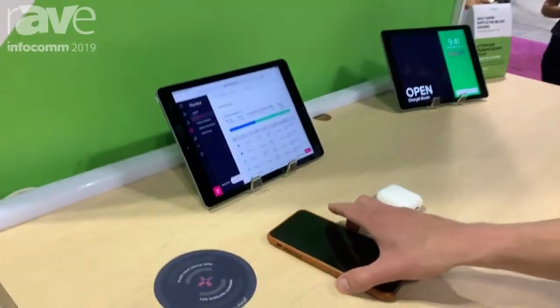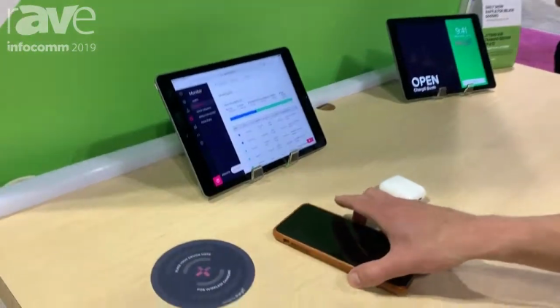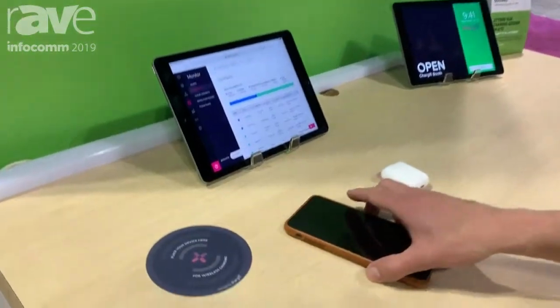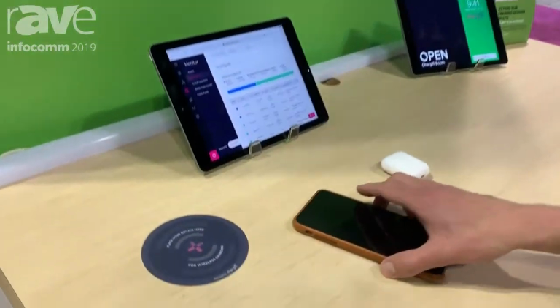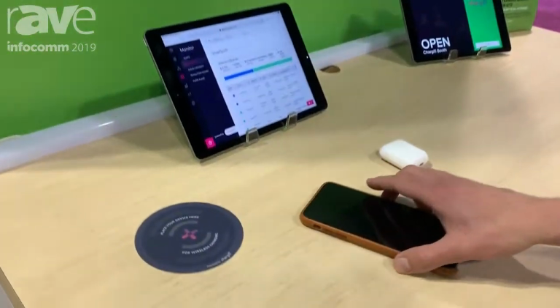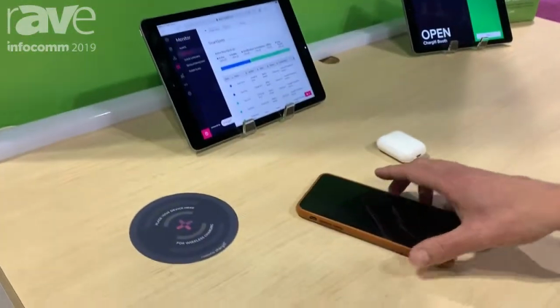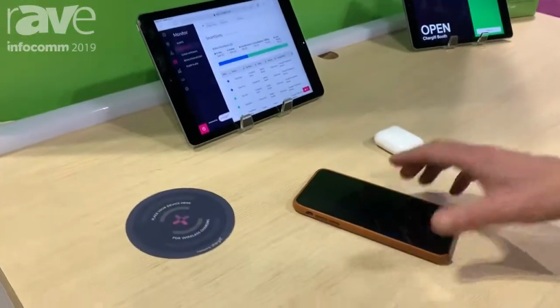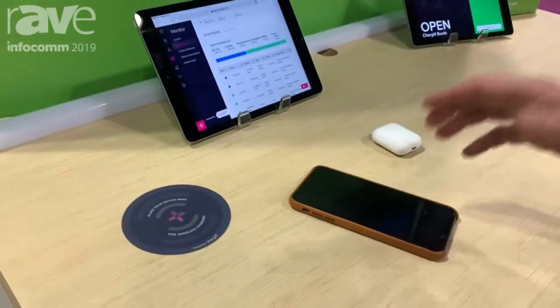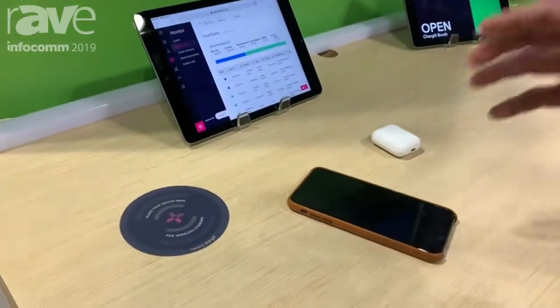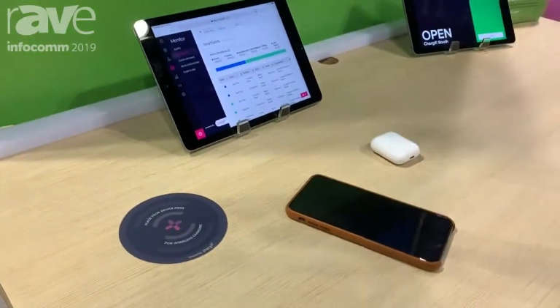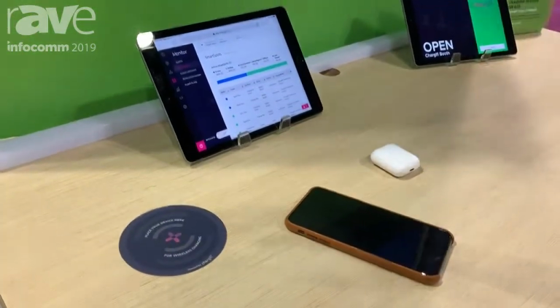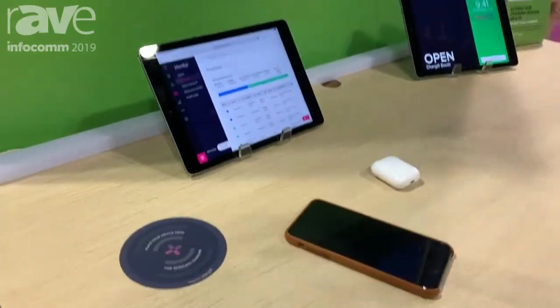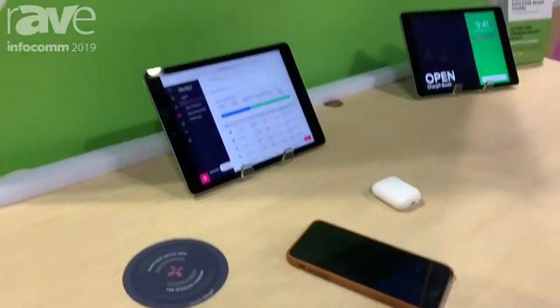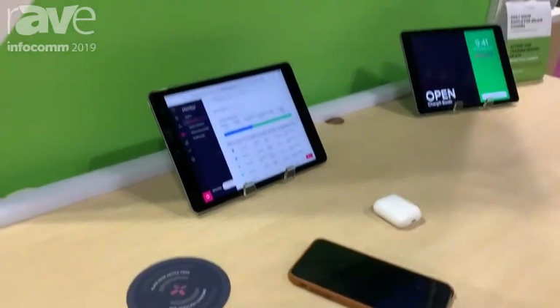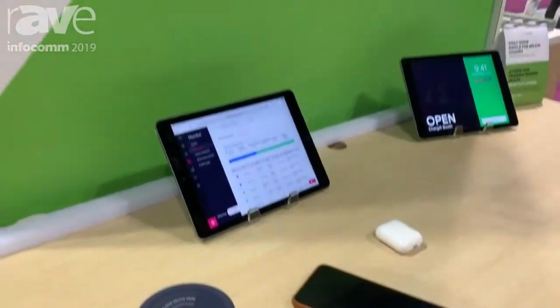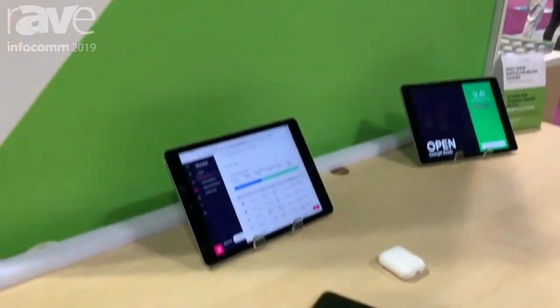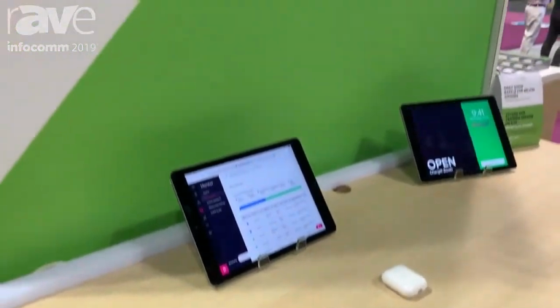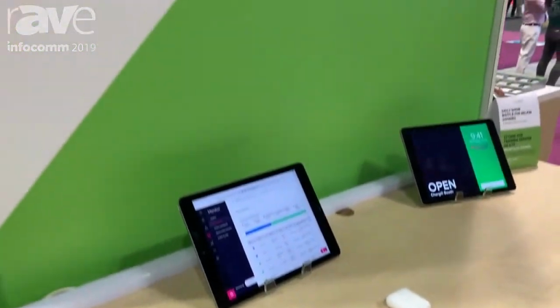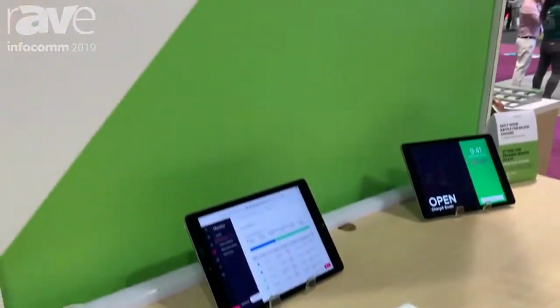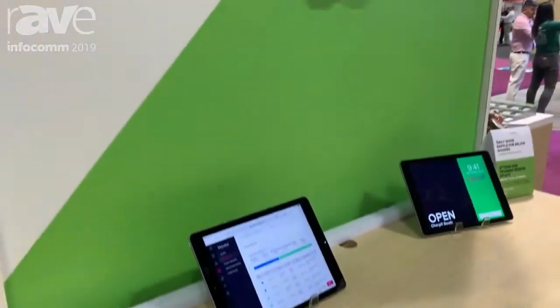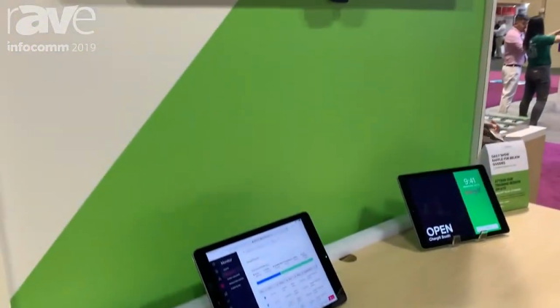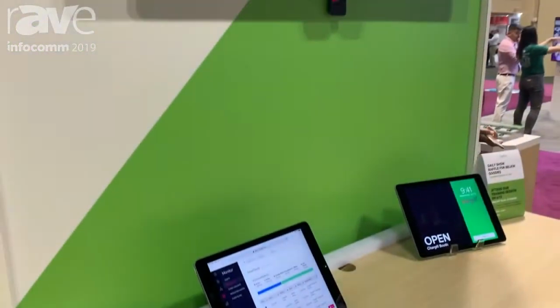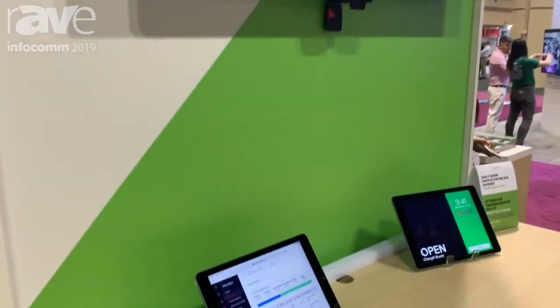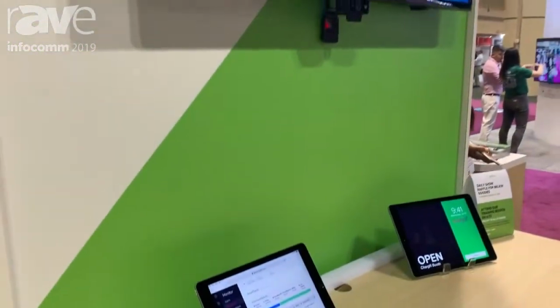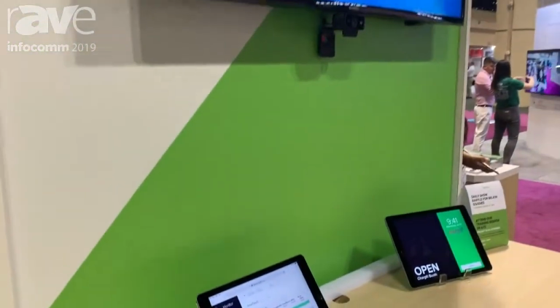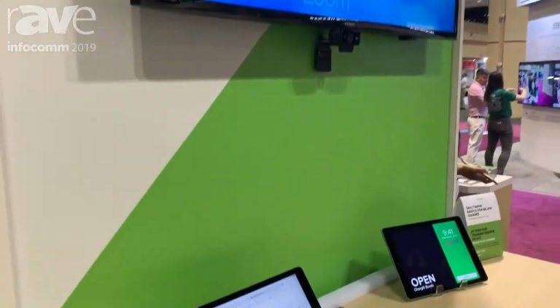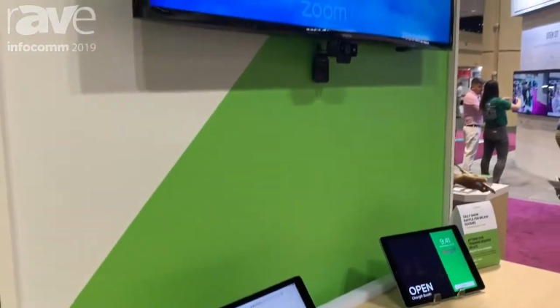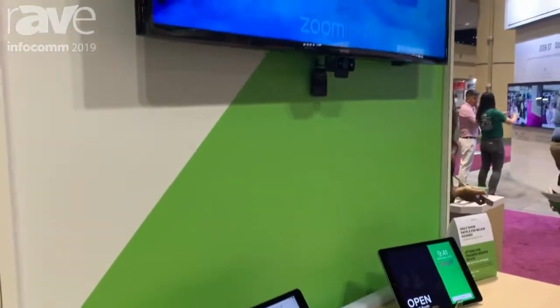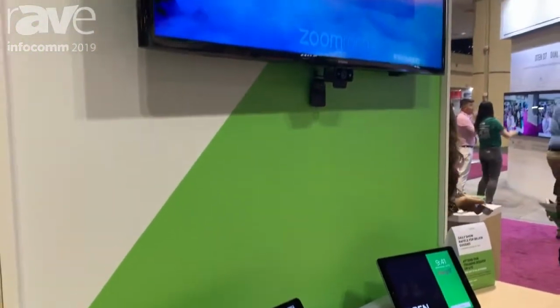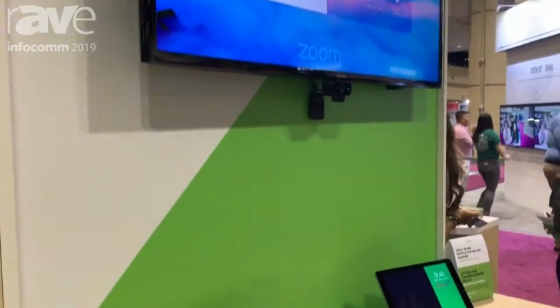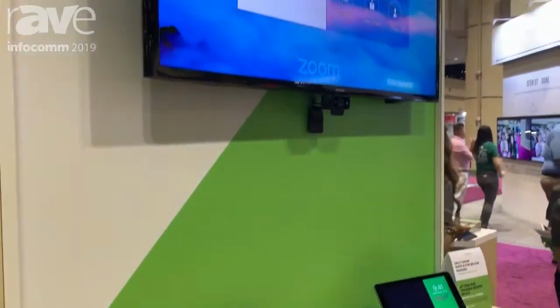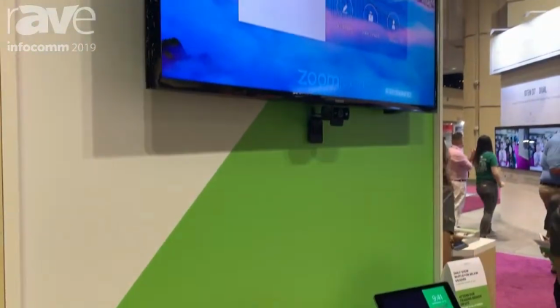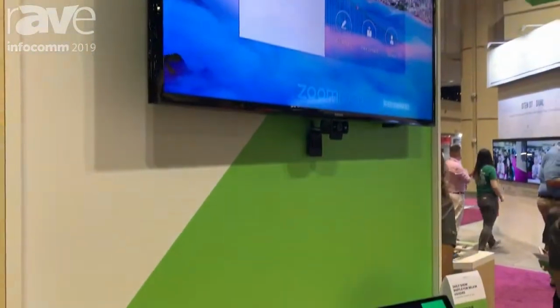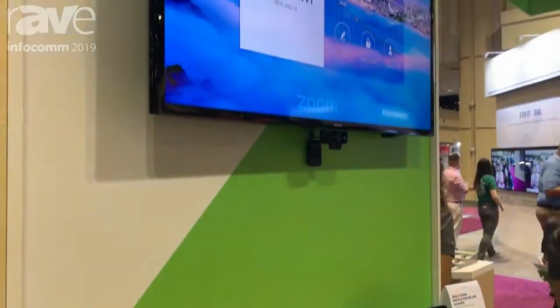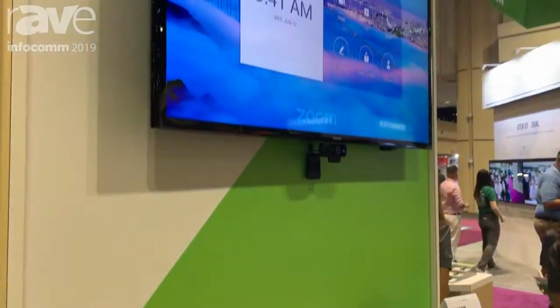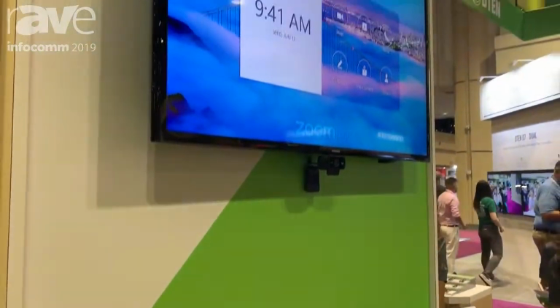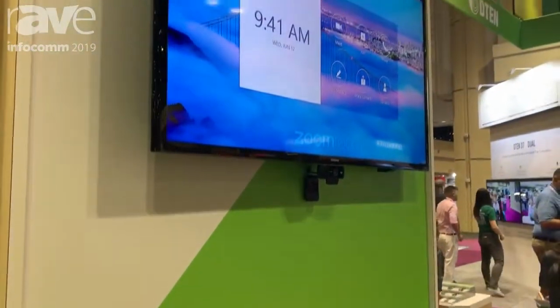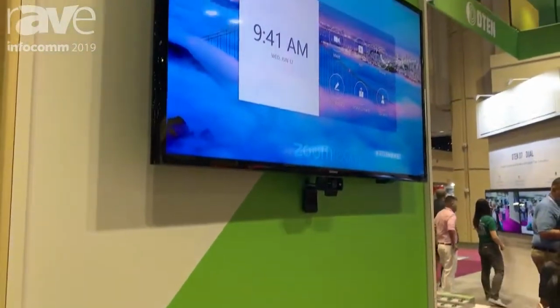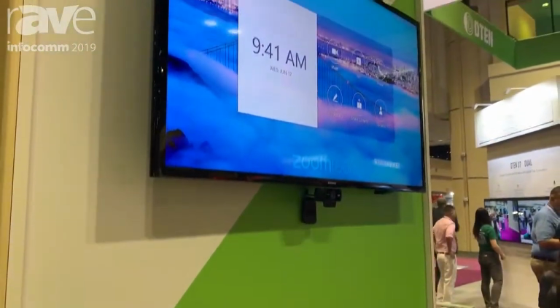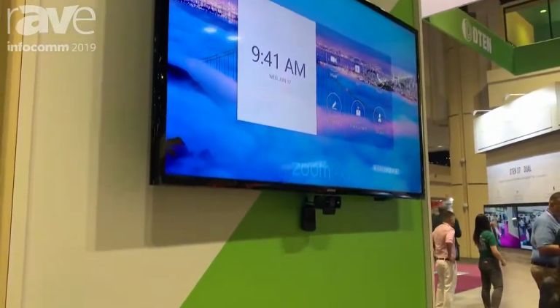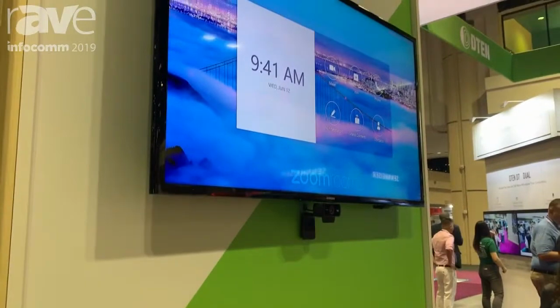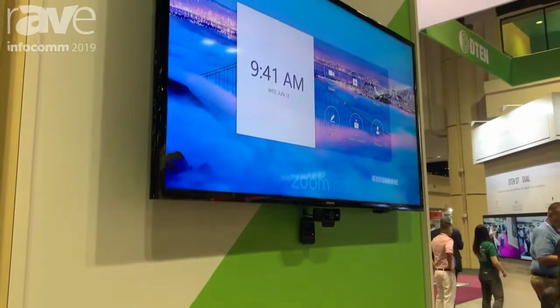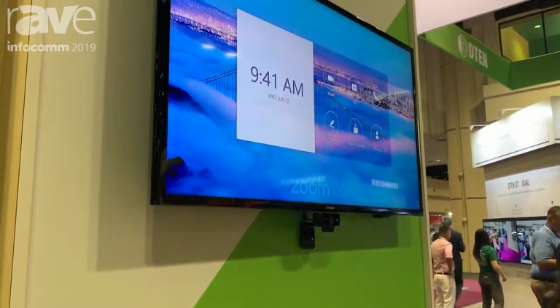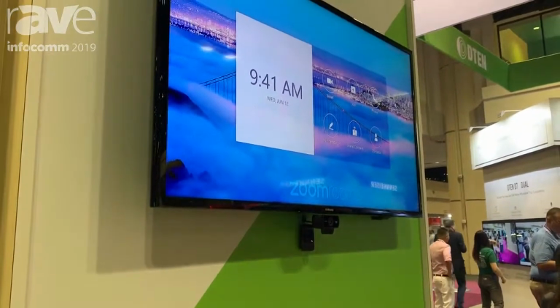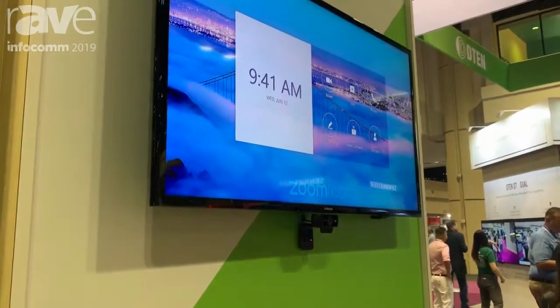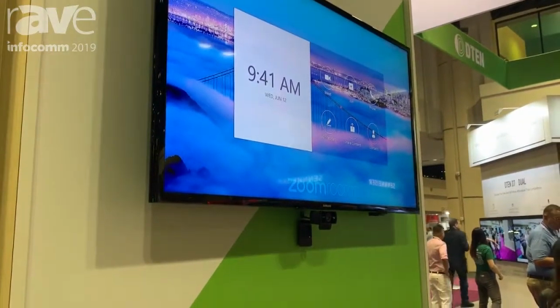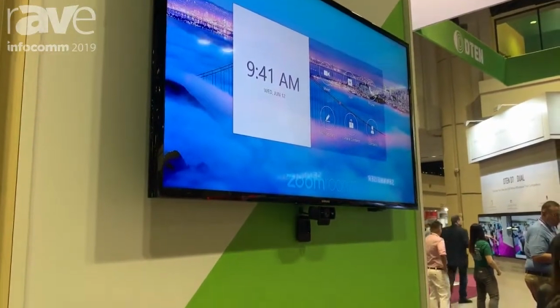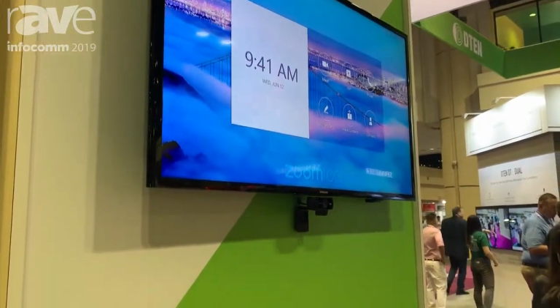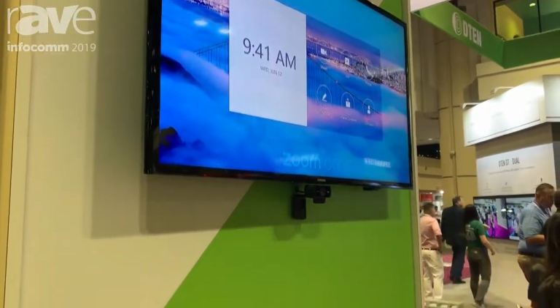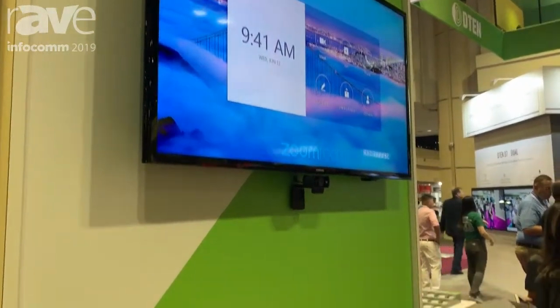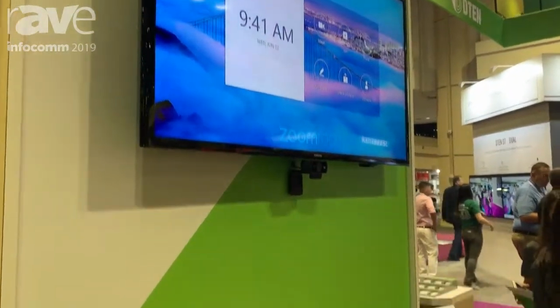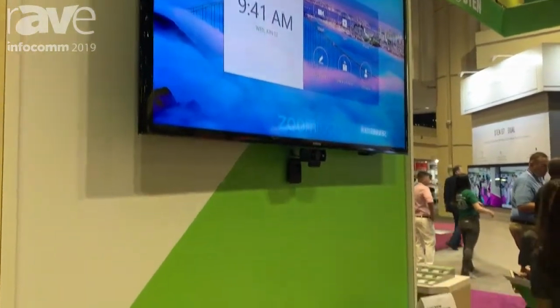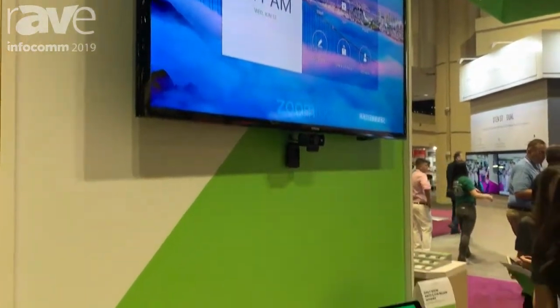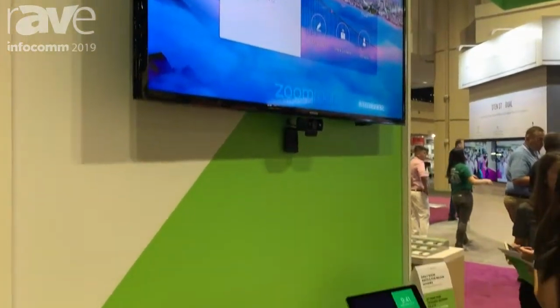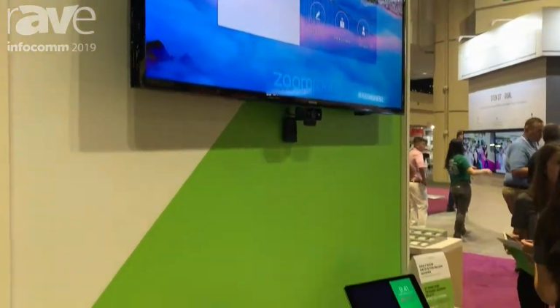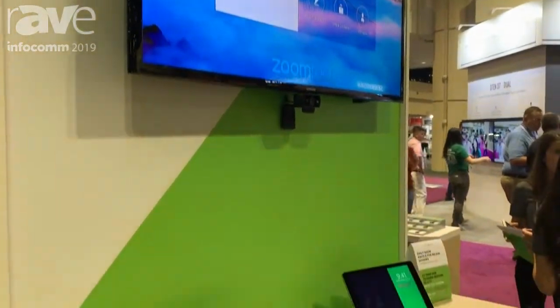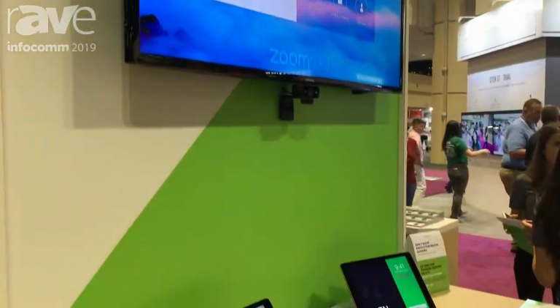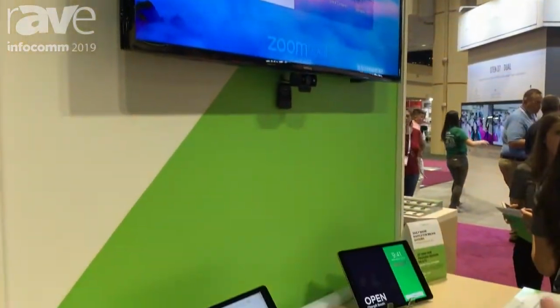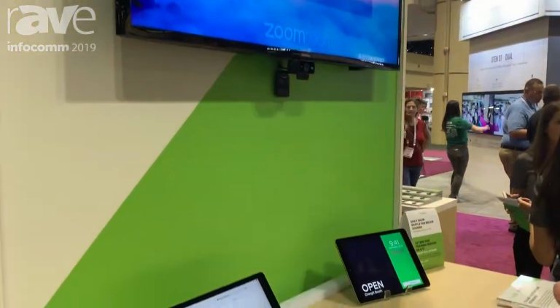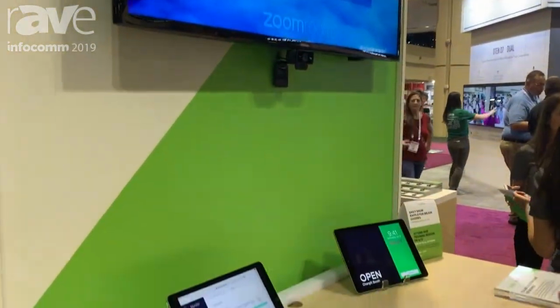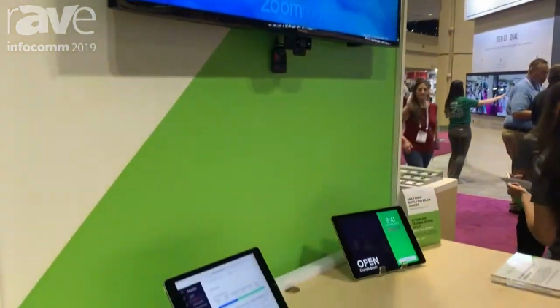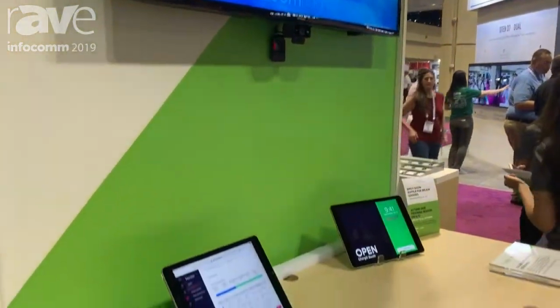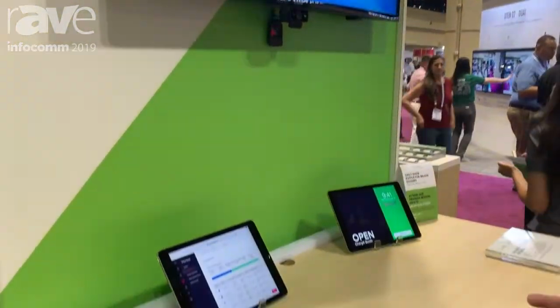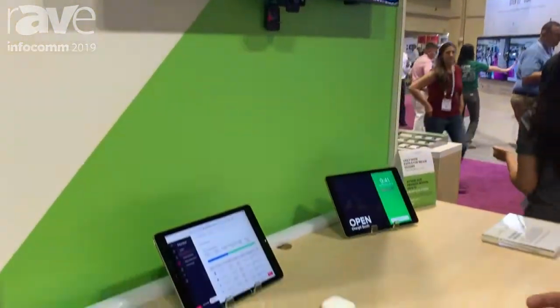So in front of you here you've got a smart workplace environment. This could be a hot desk, this could be an example of a meeting room, a boardroom, or a phone booth.